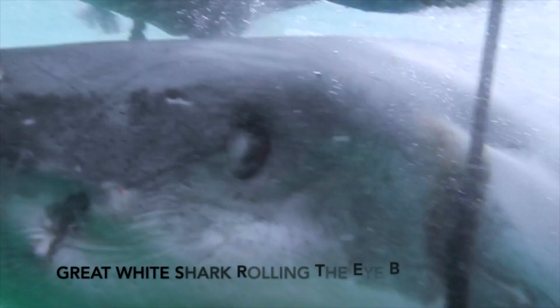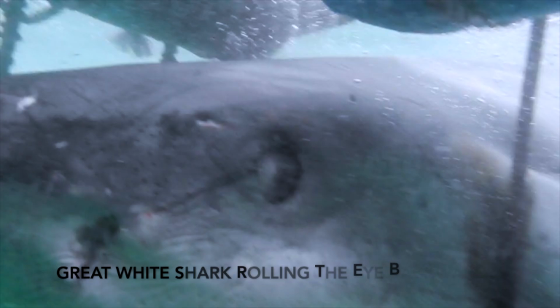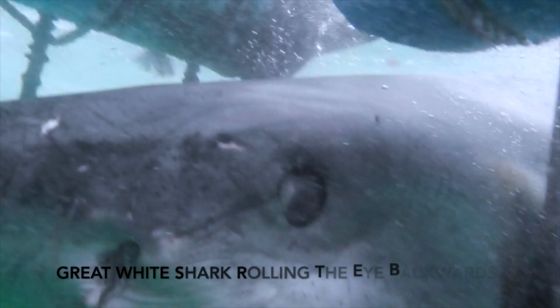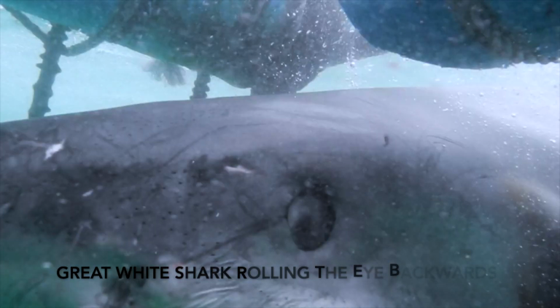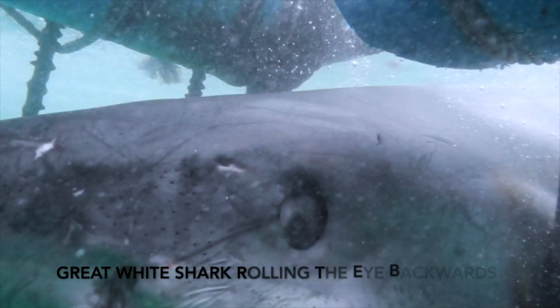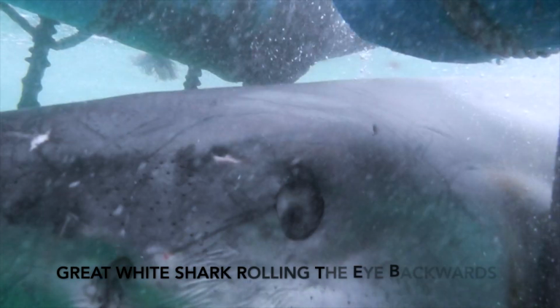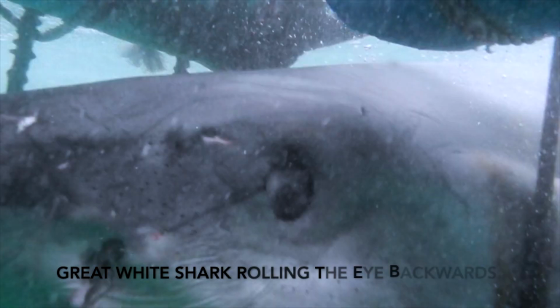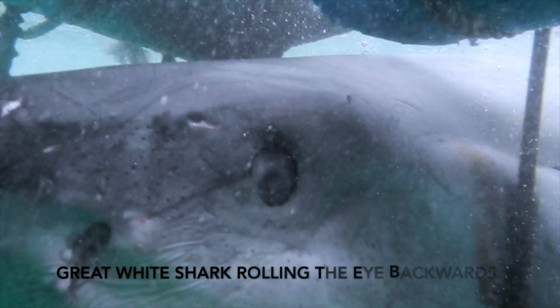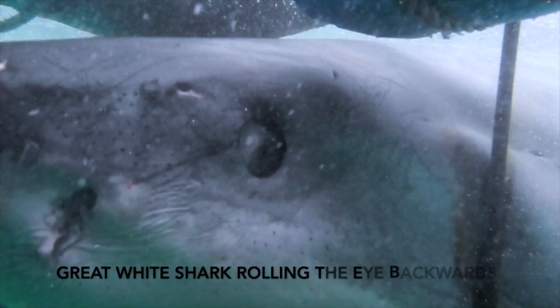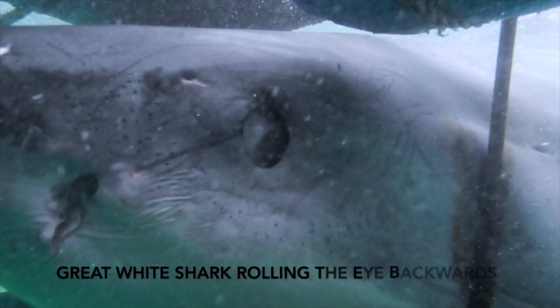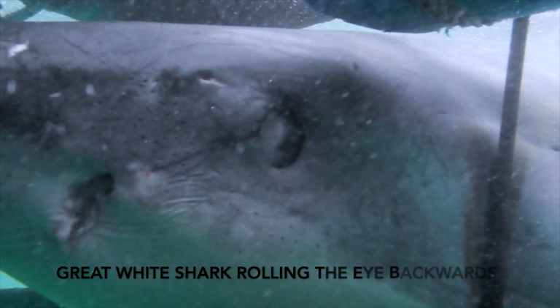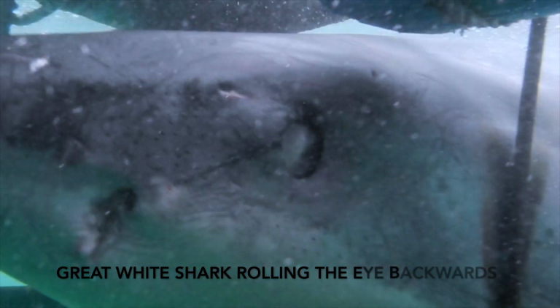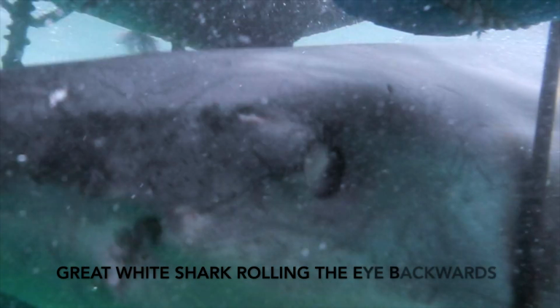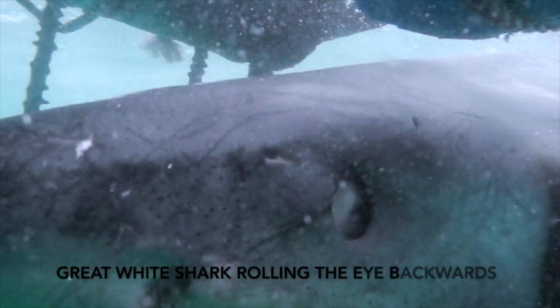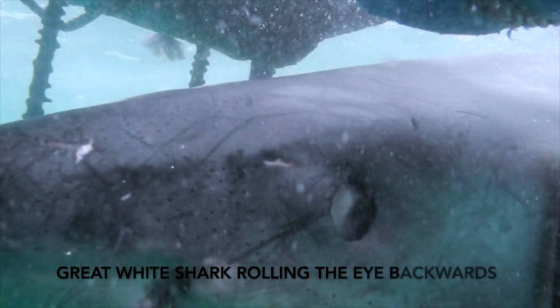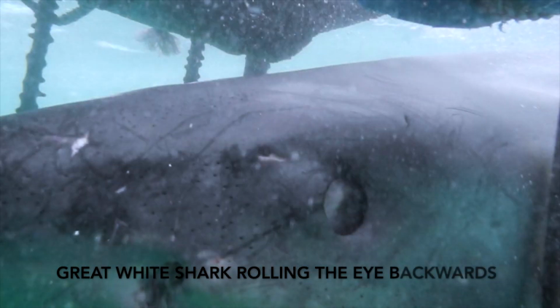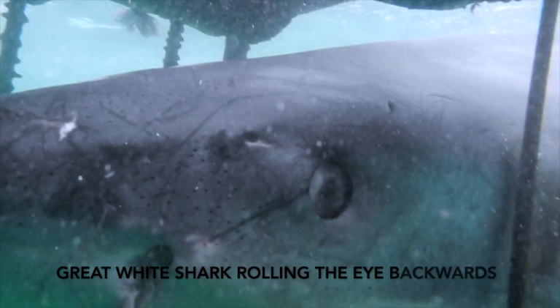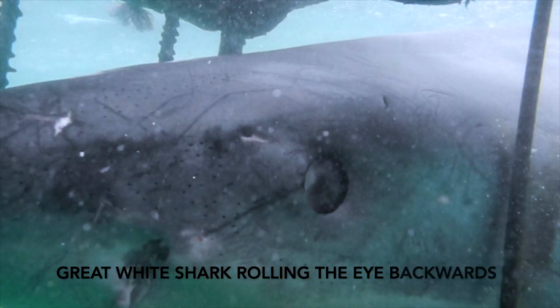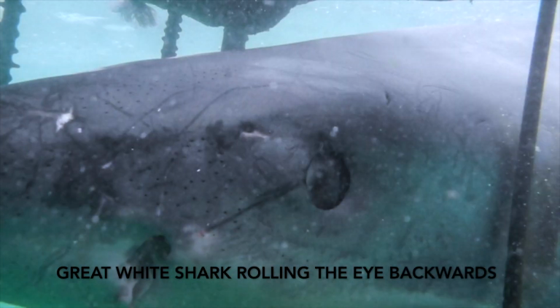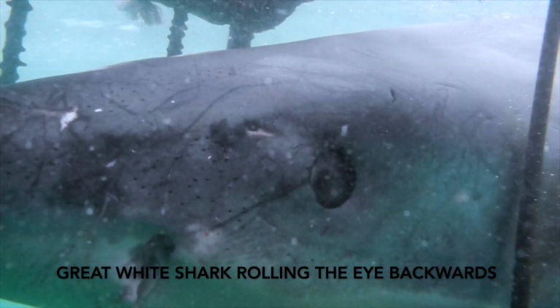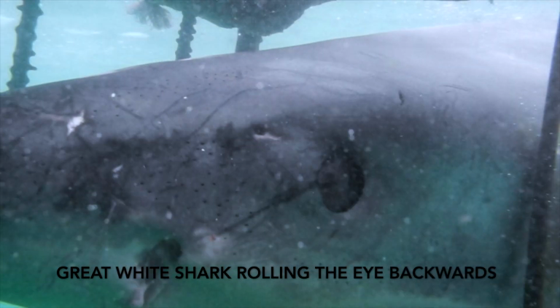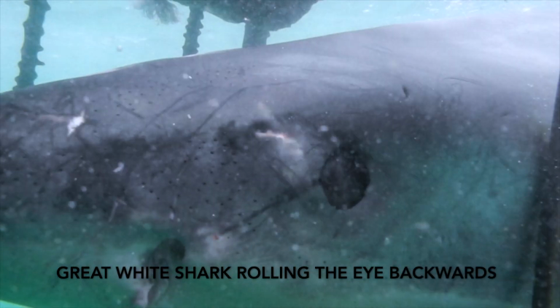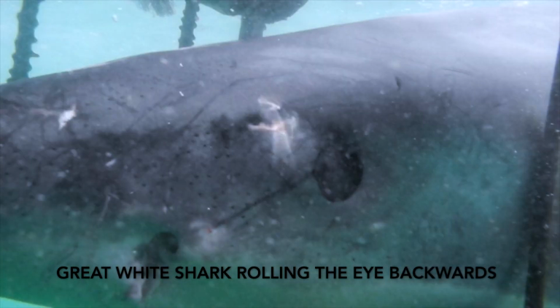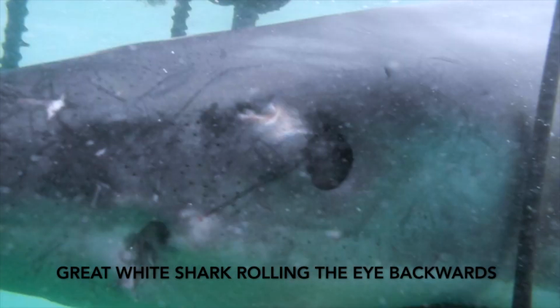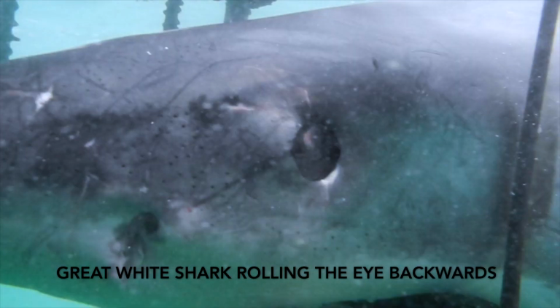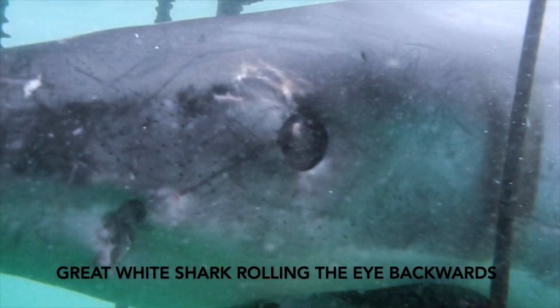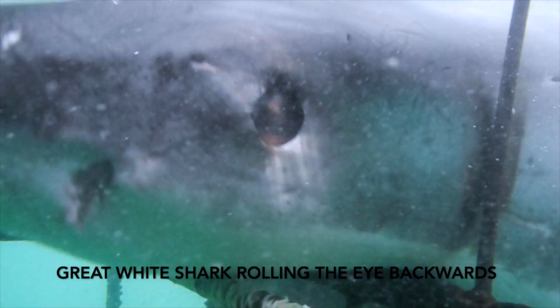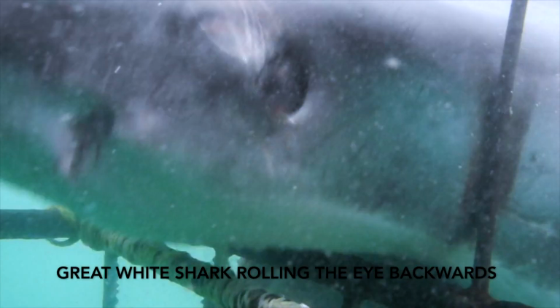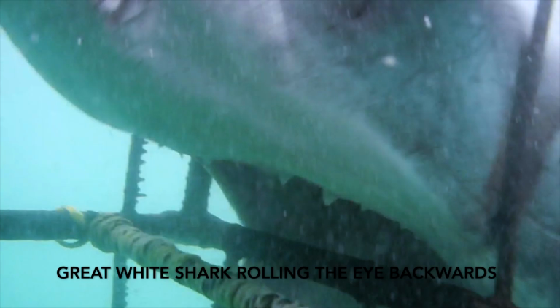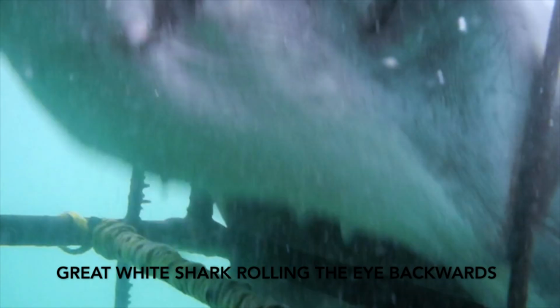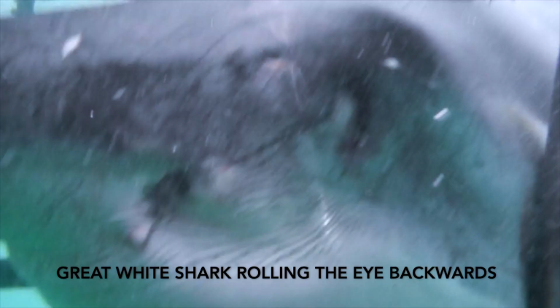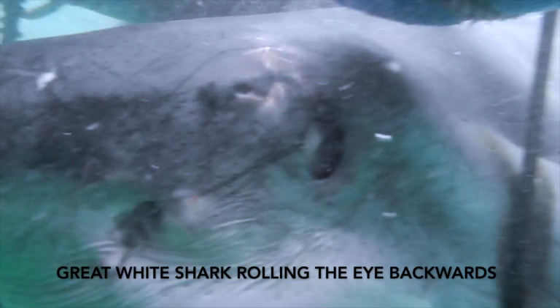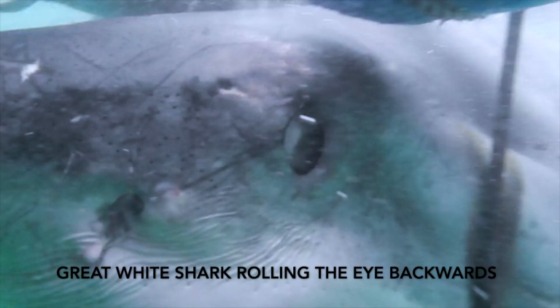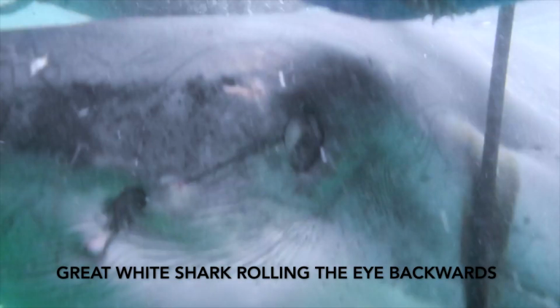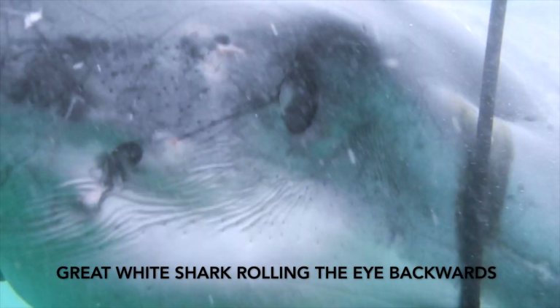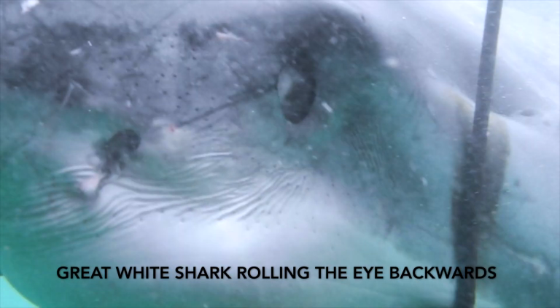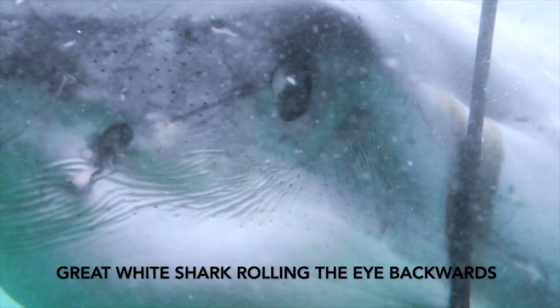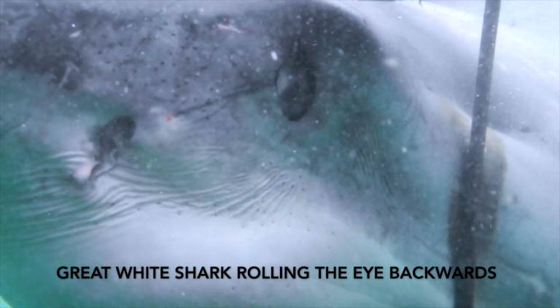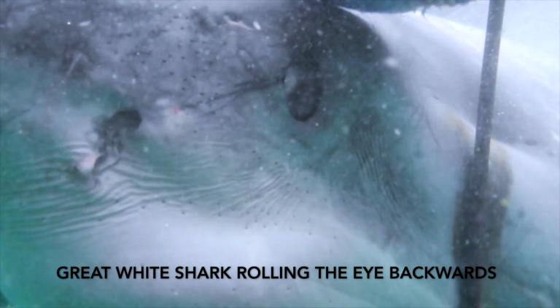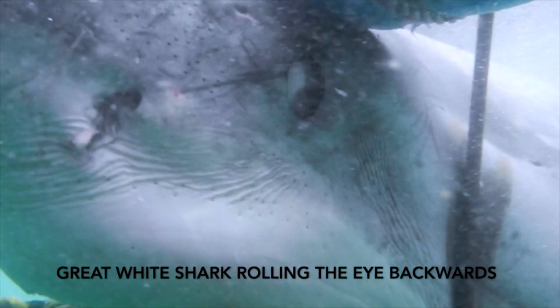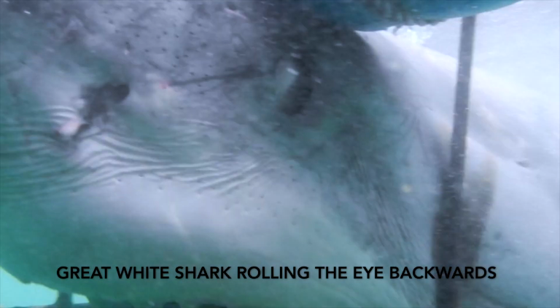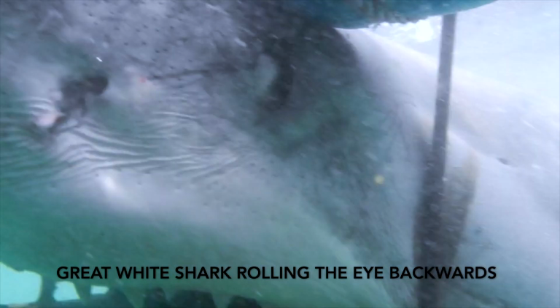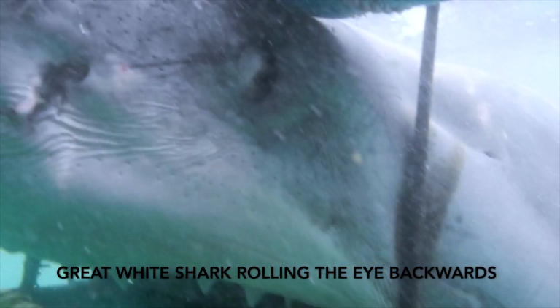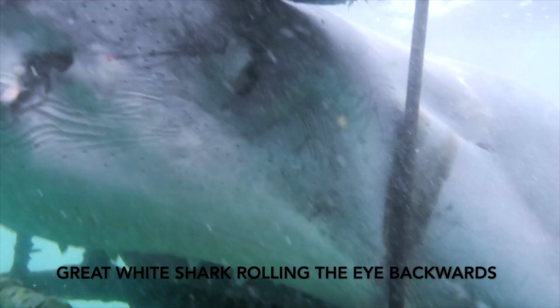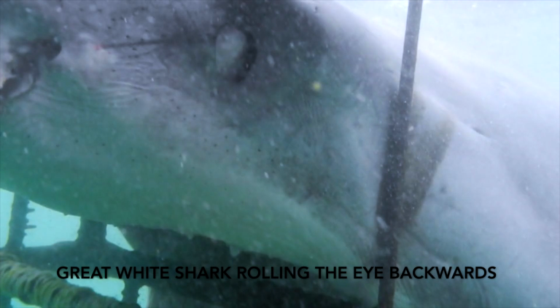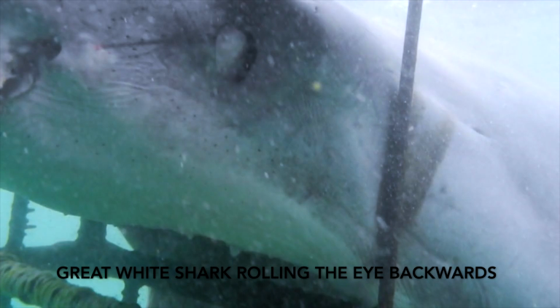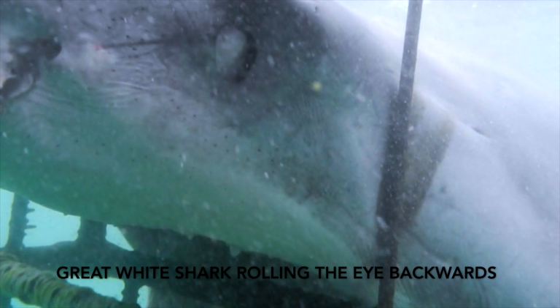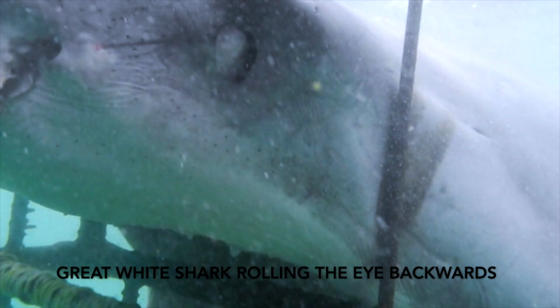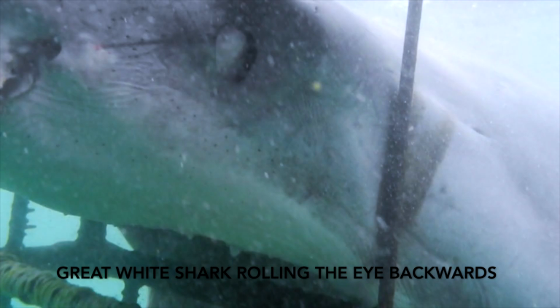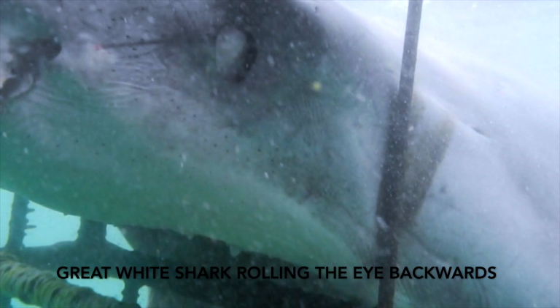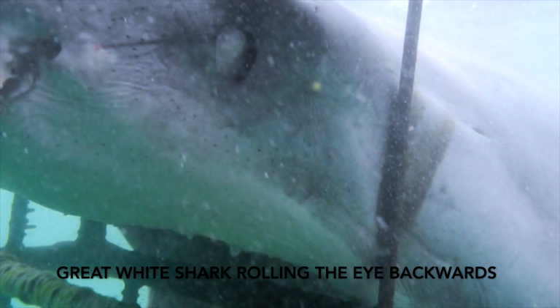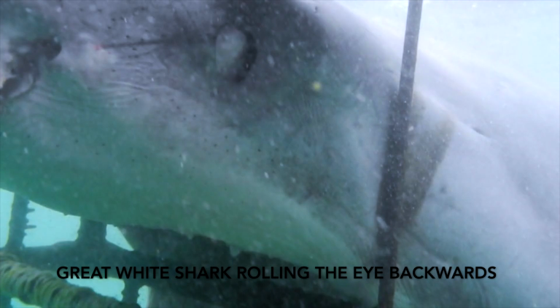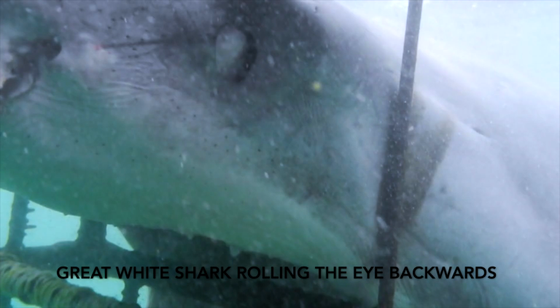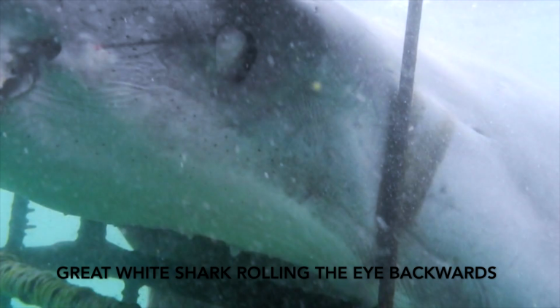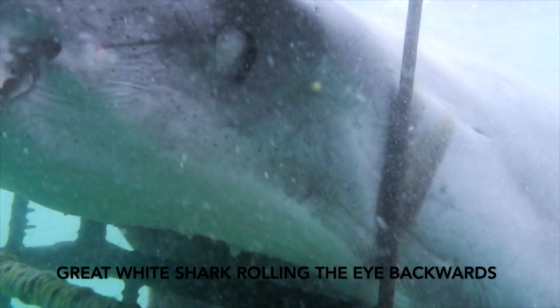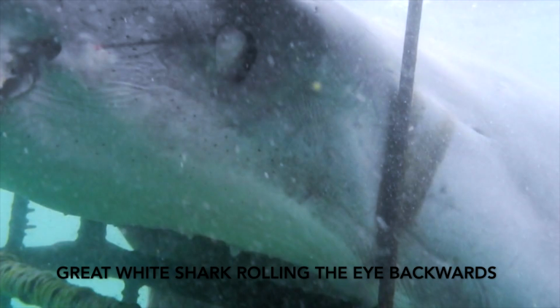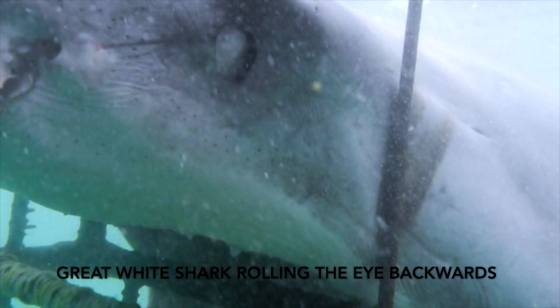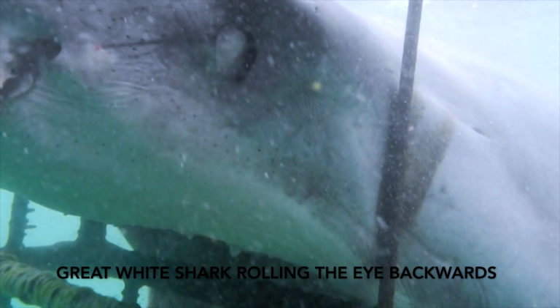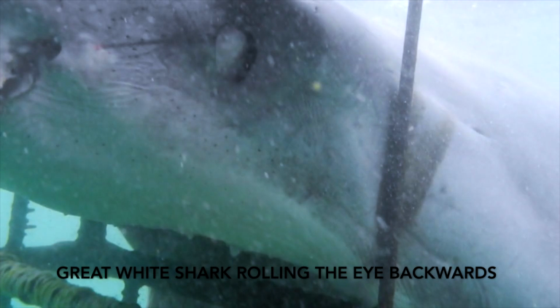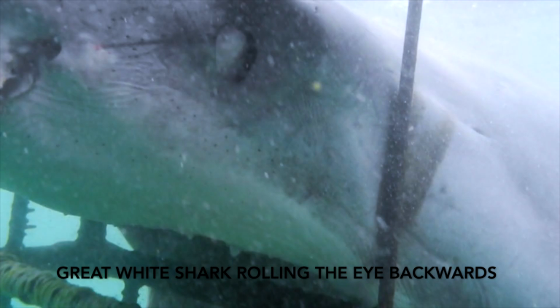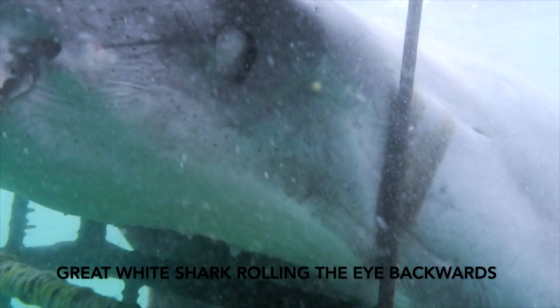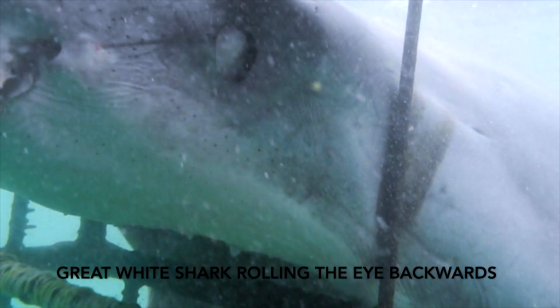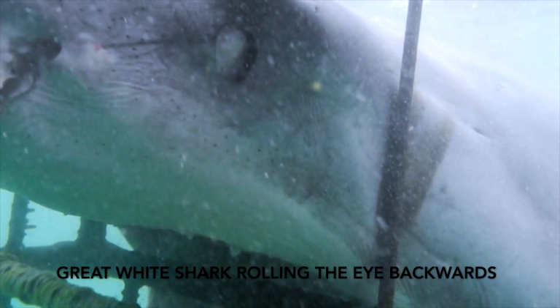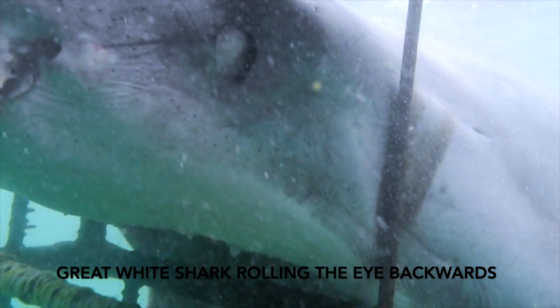Instead of using a nictitating membrane, these sharks have to roll their eyes backward into their heads to protect them.